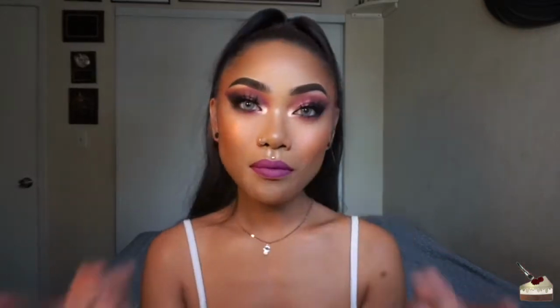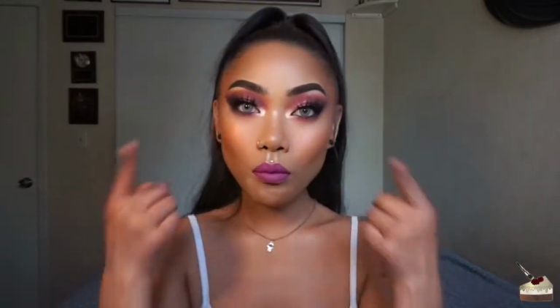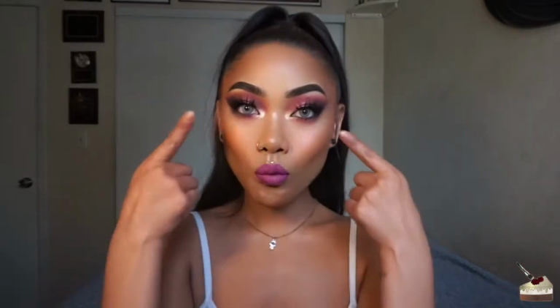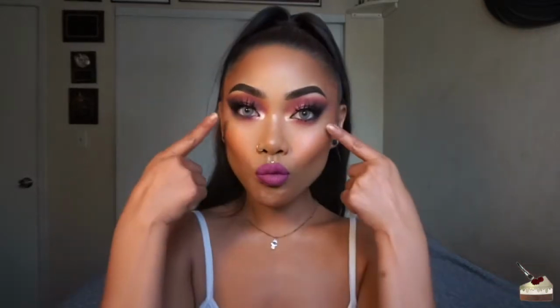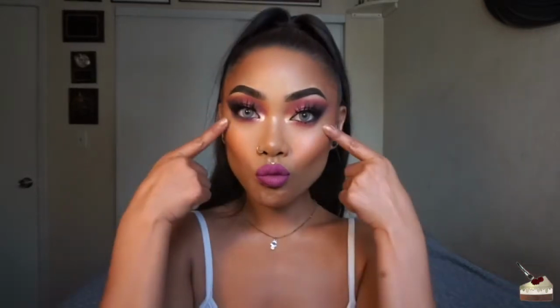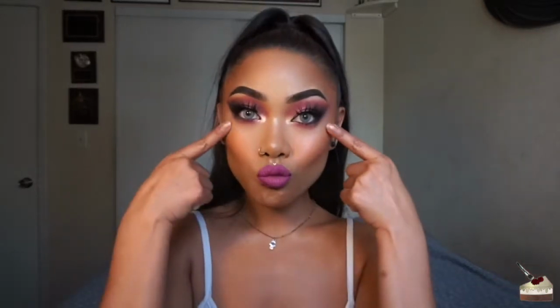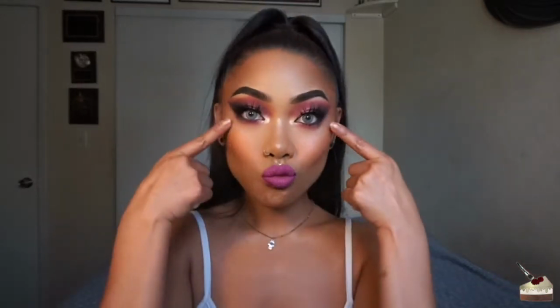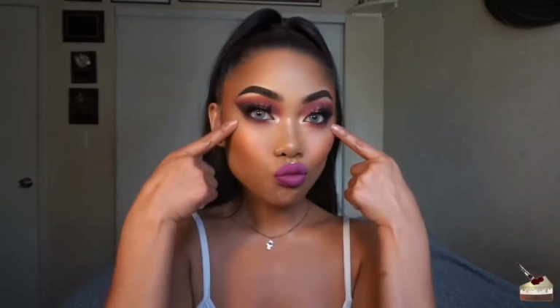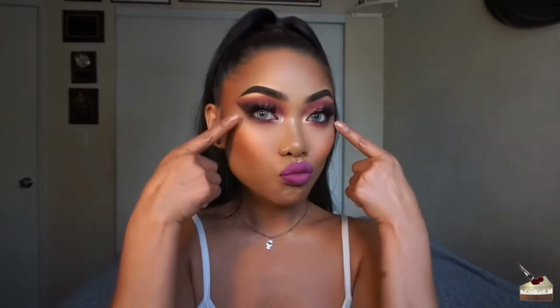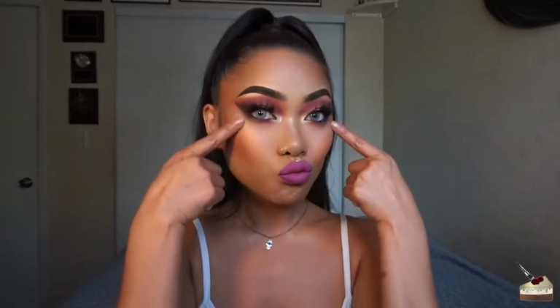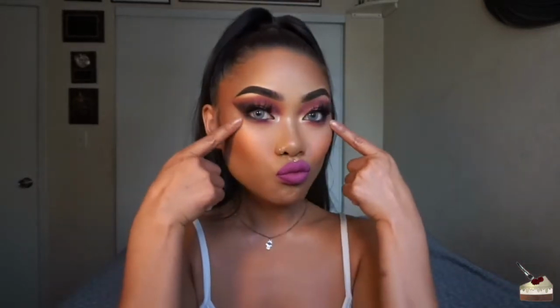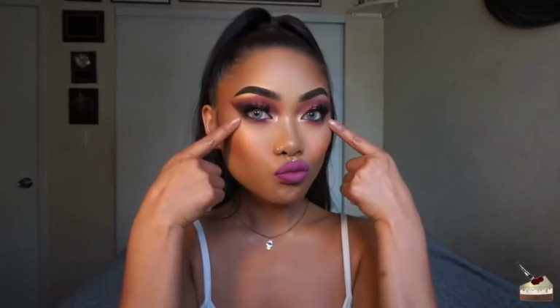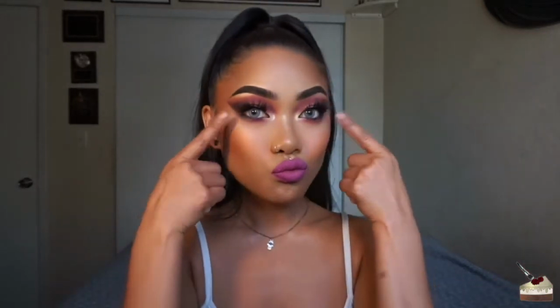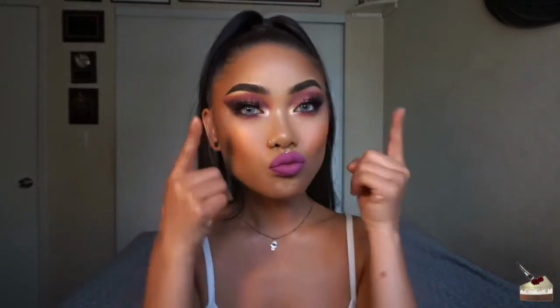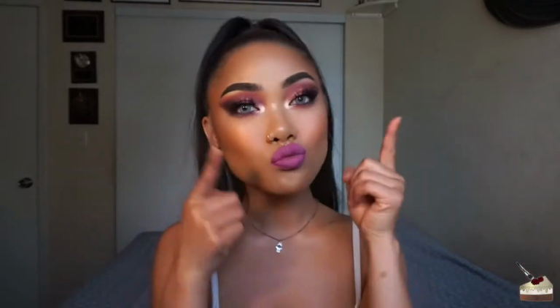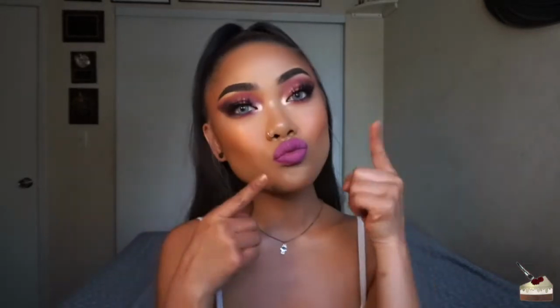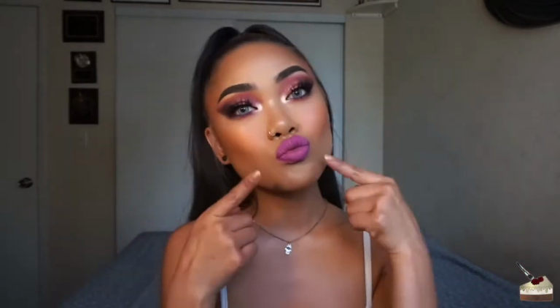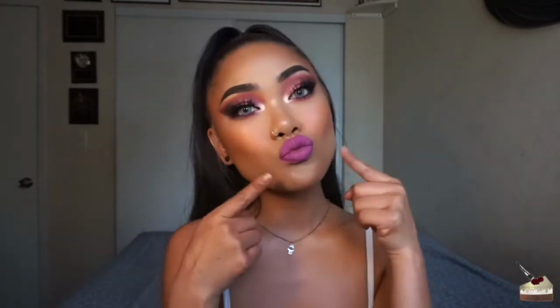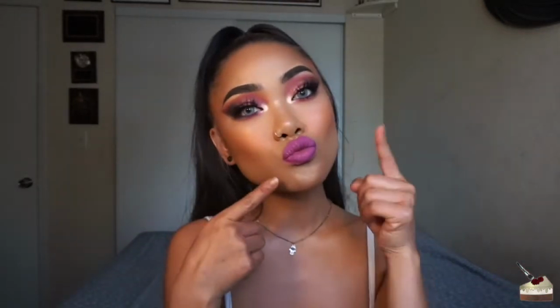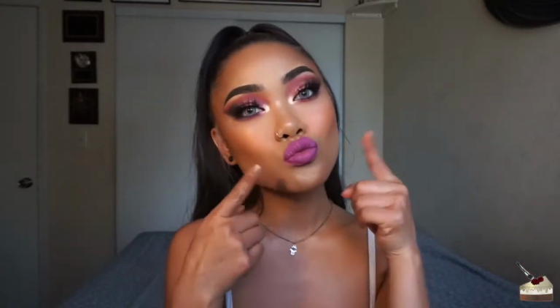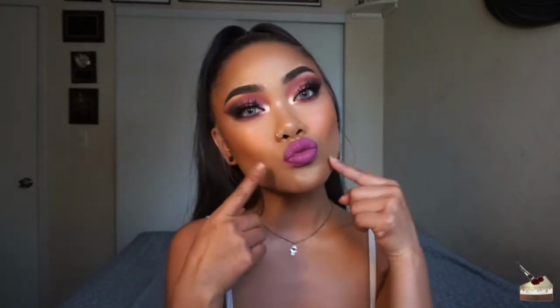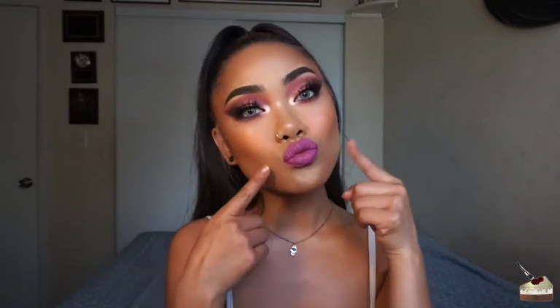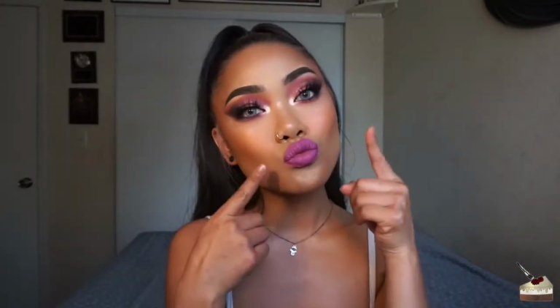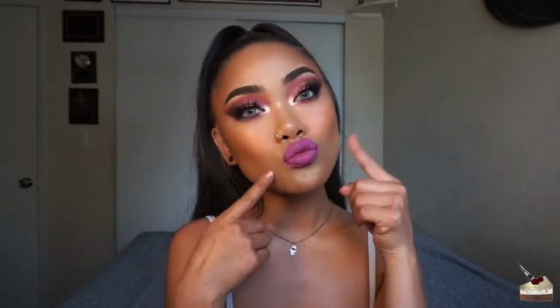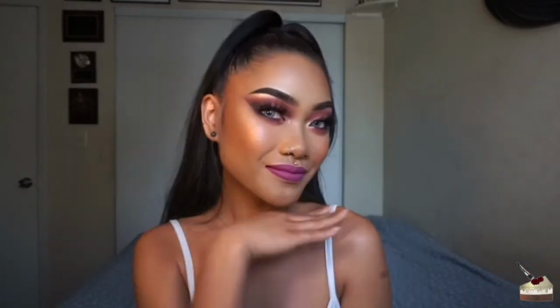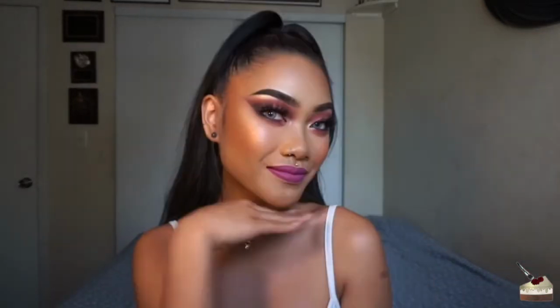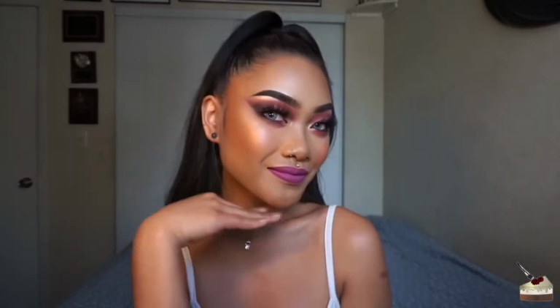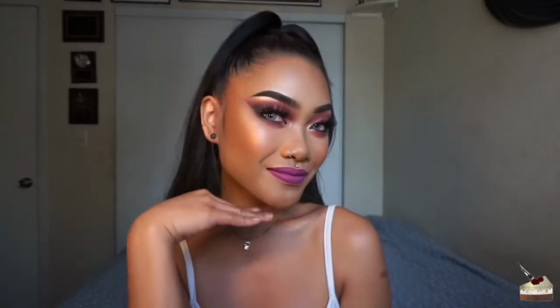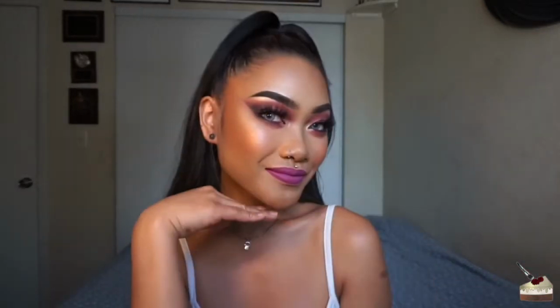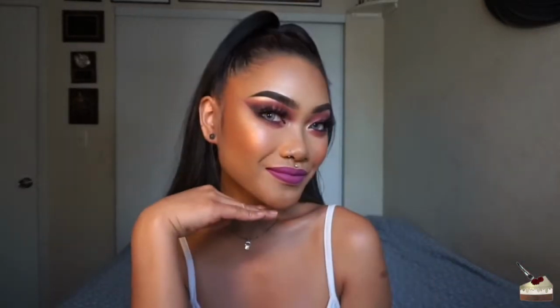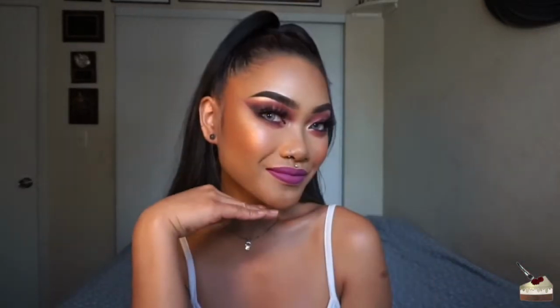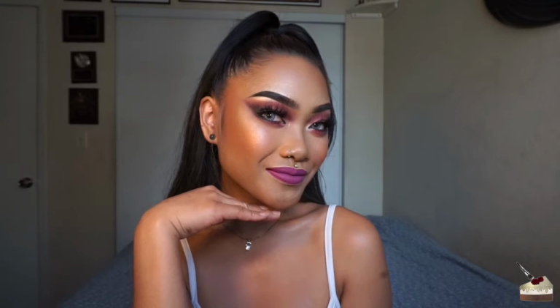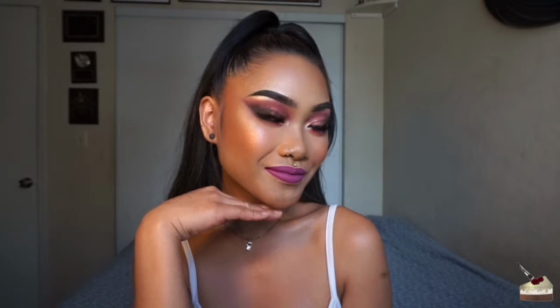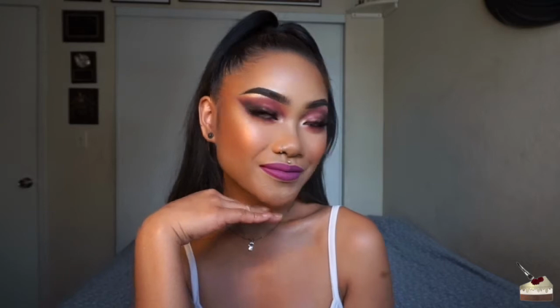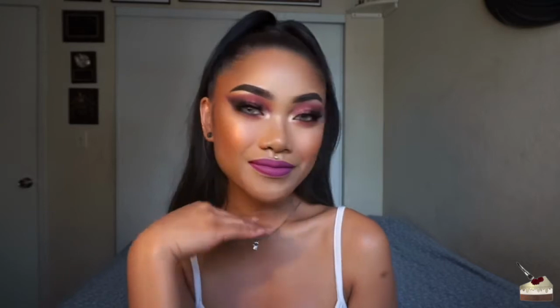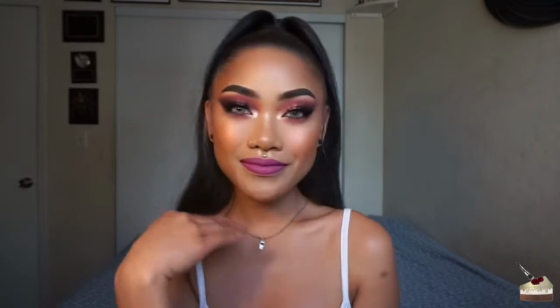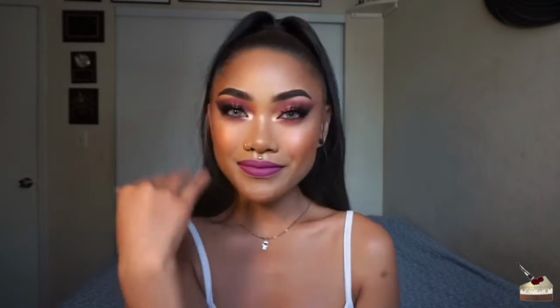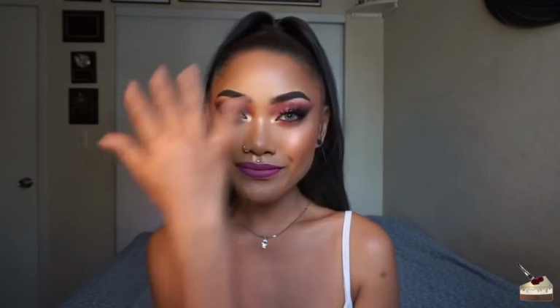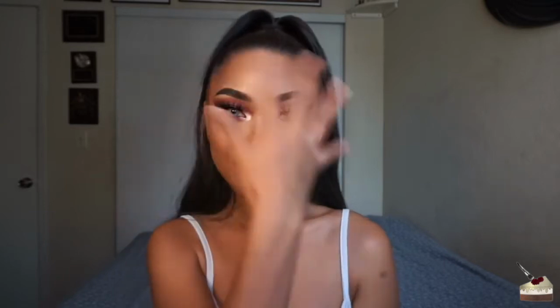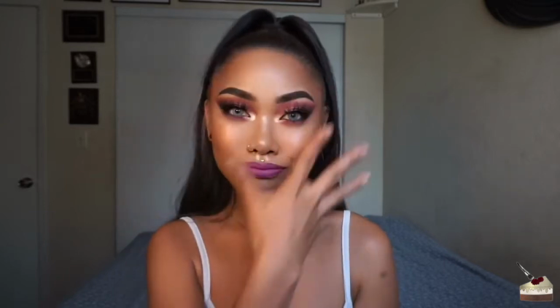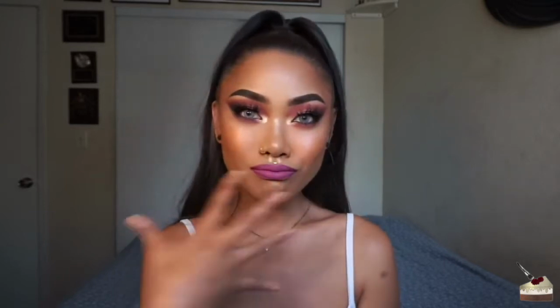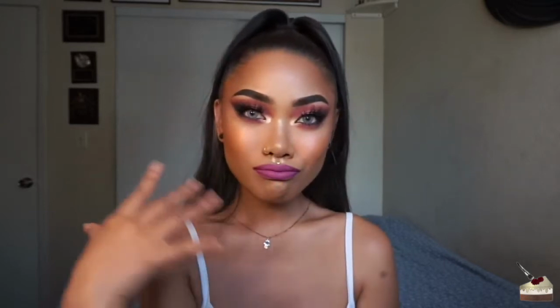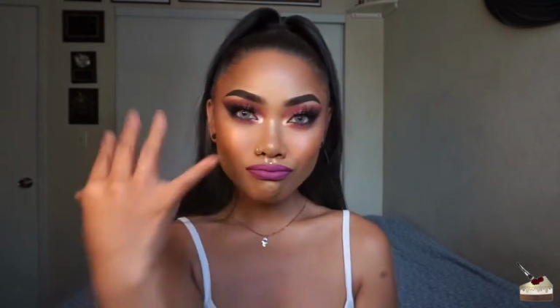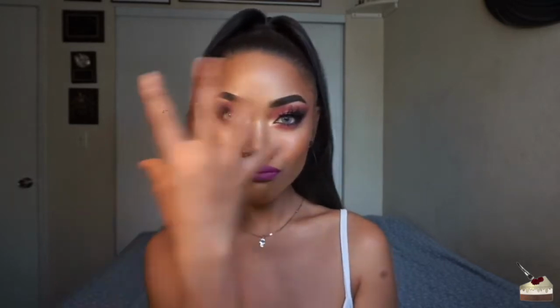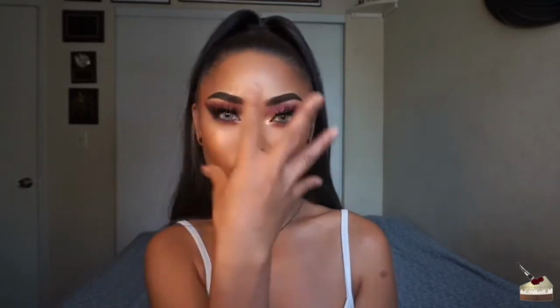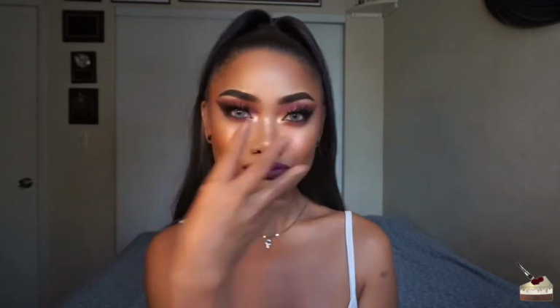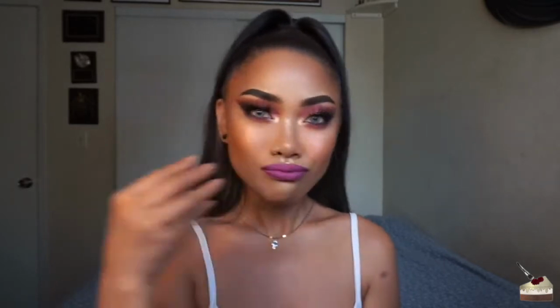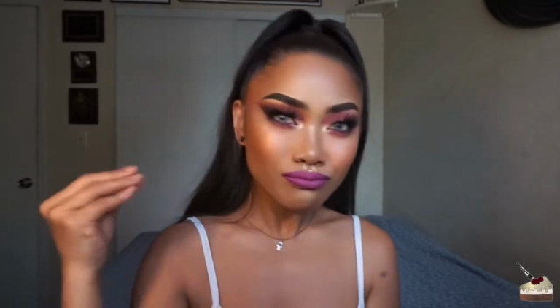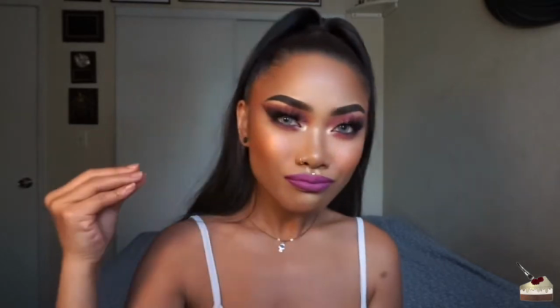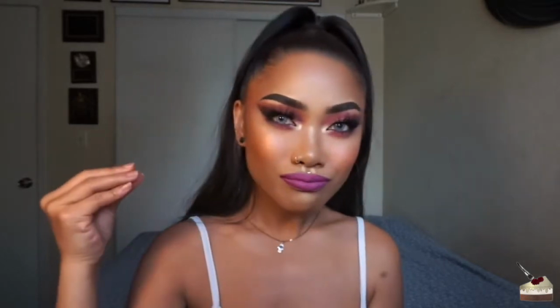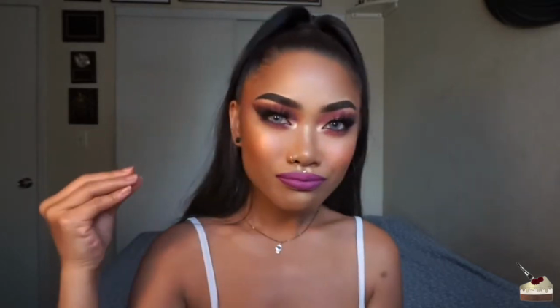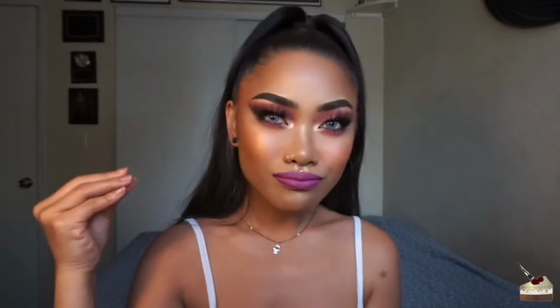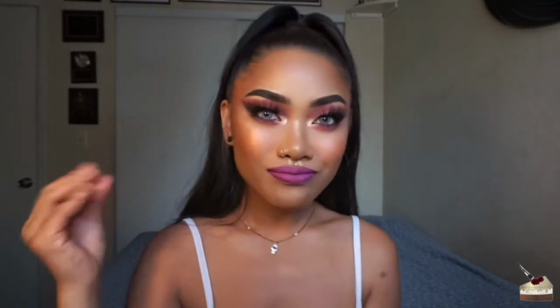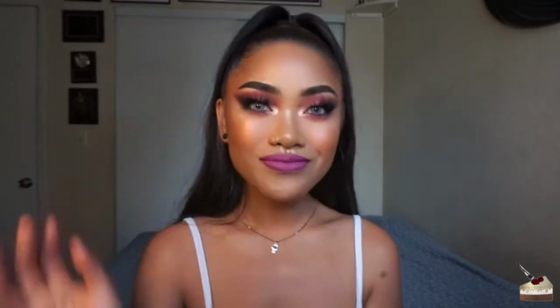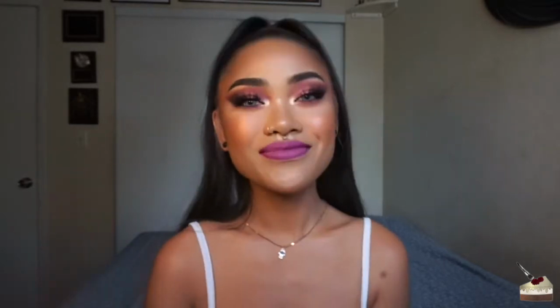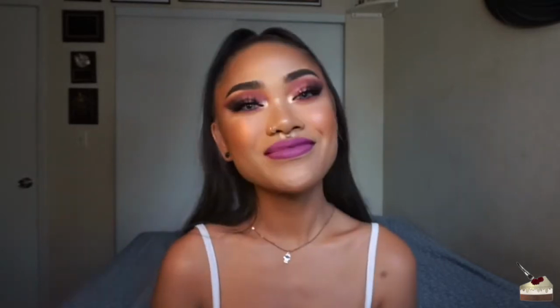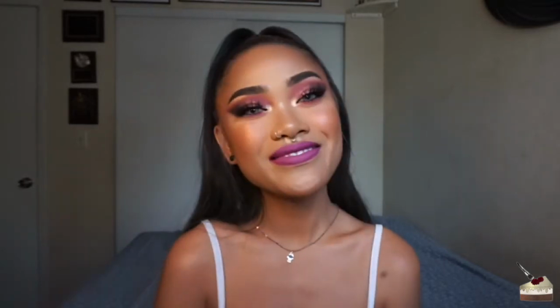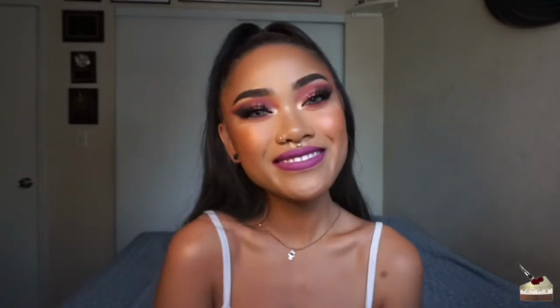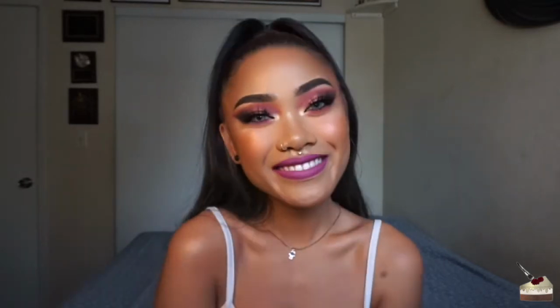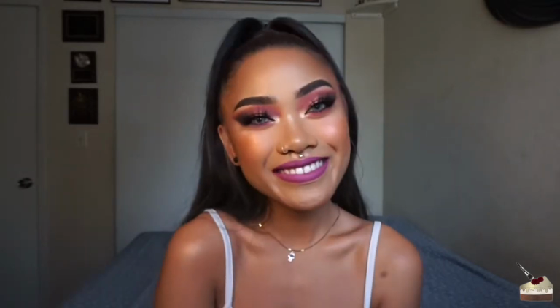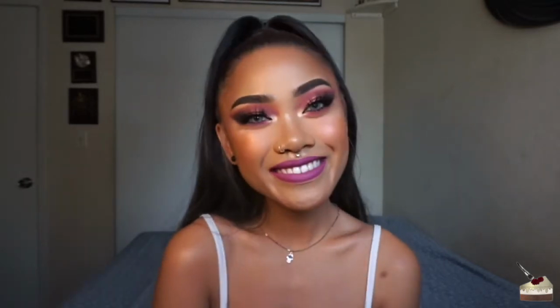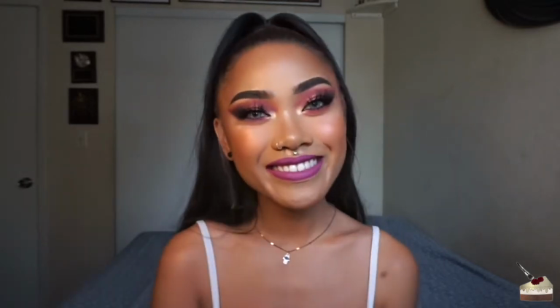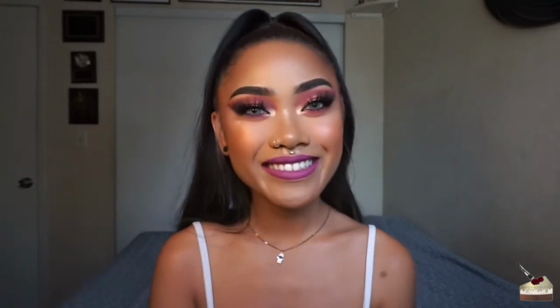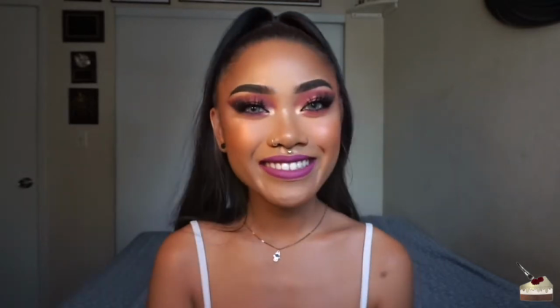Today I'm going to be showing you how to get this super easy smoky purple eye and ombre lip. So if you want to see how to get all of this, then just keep watching.